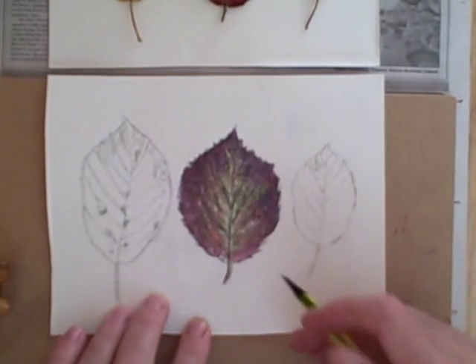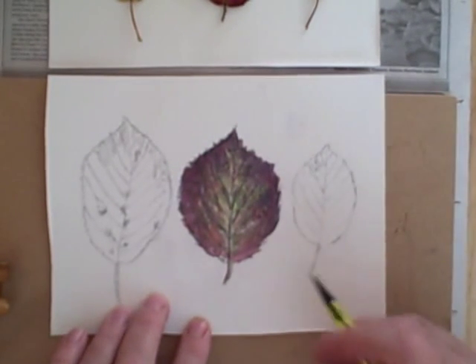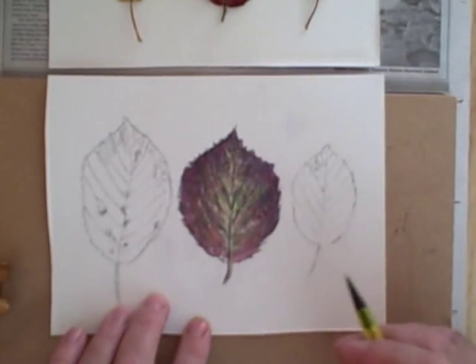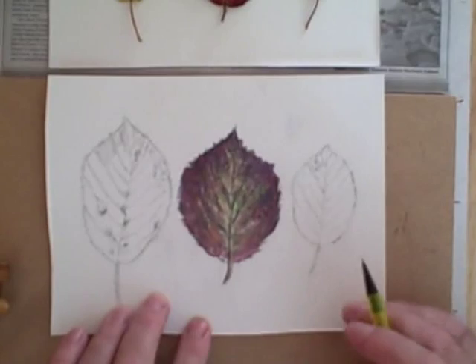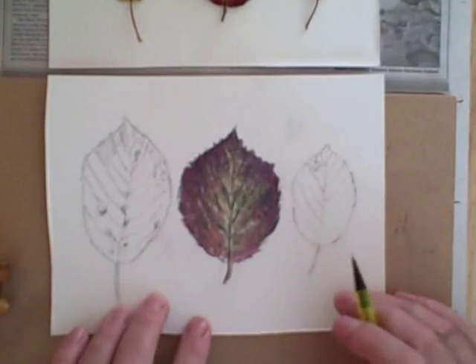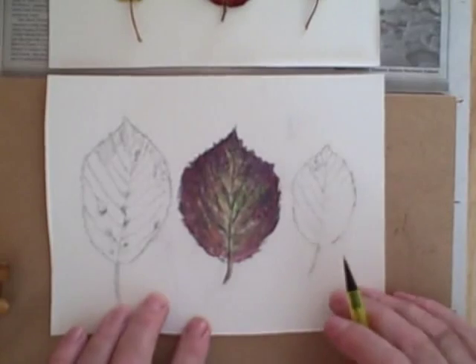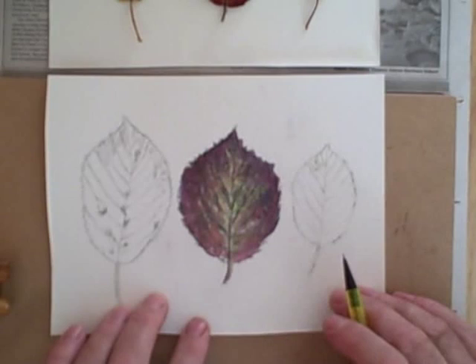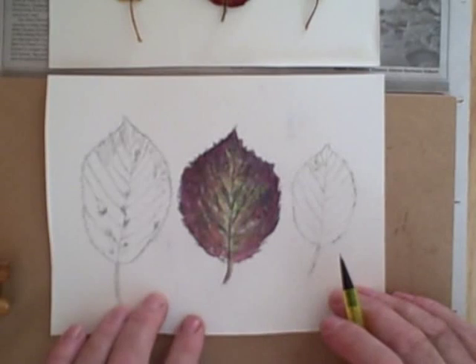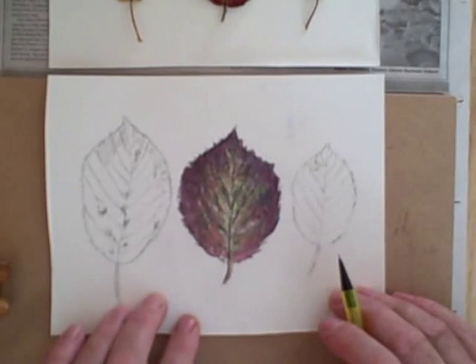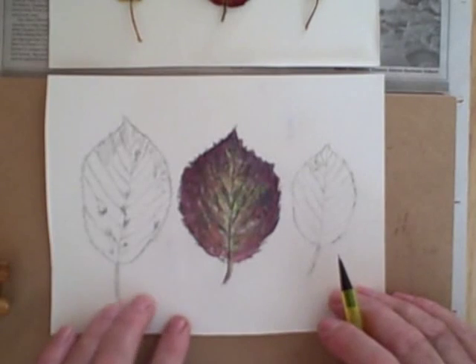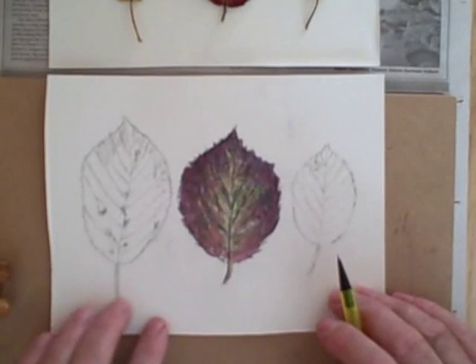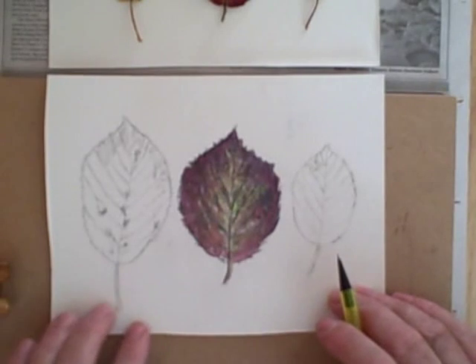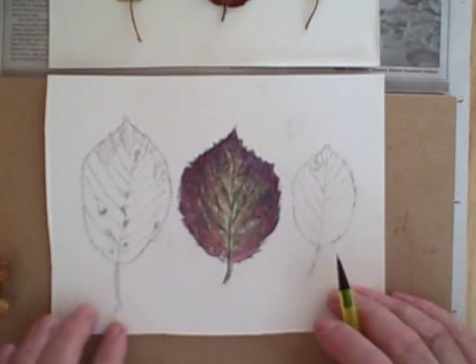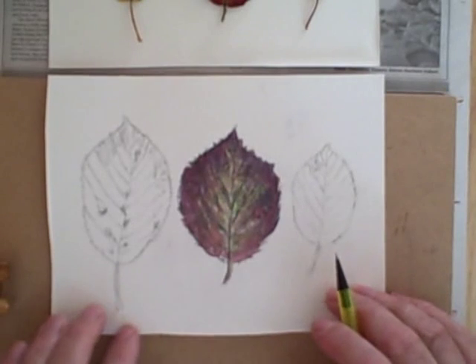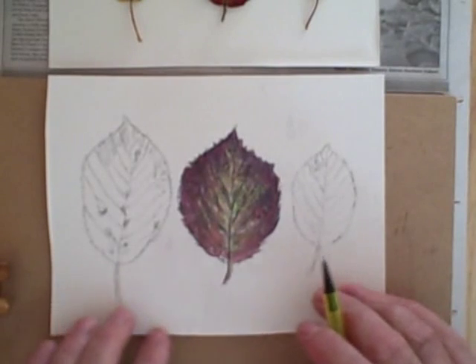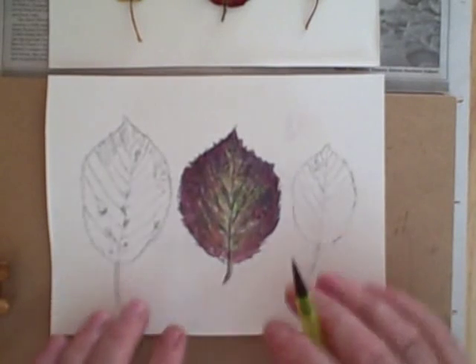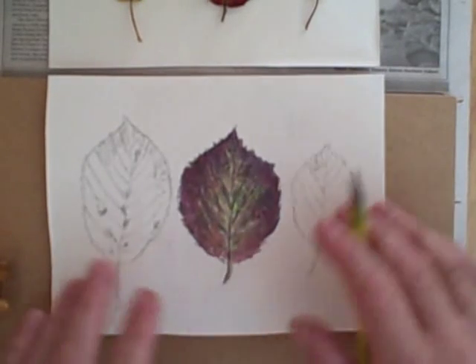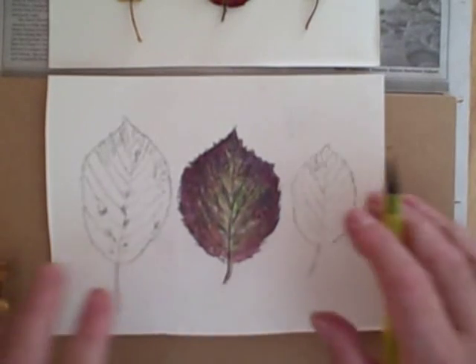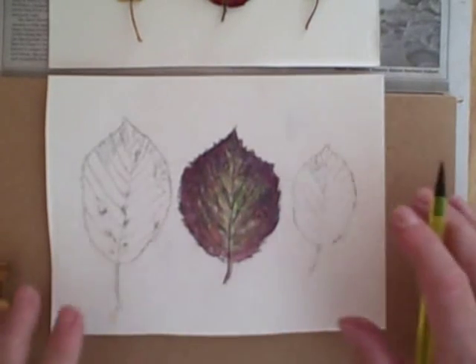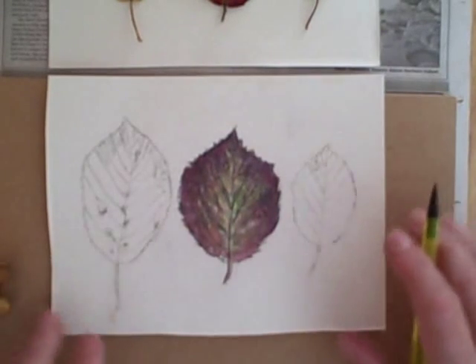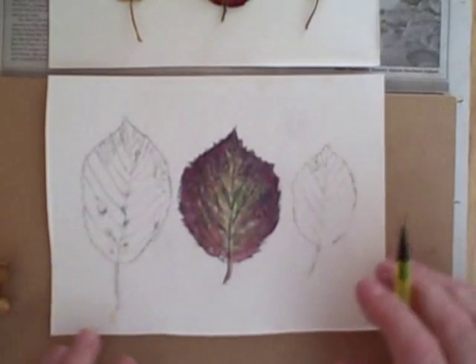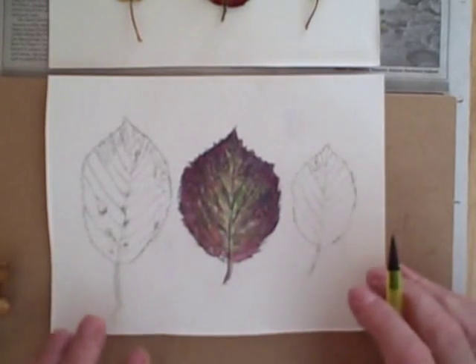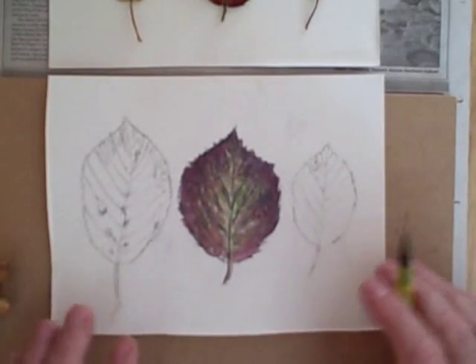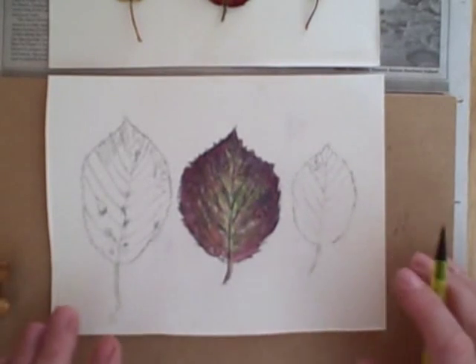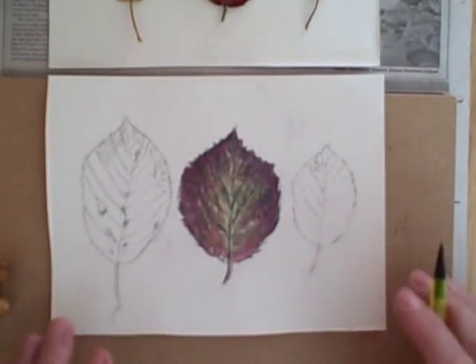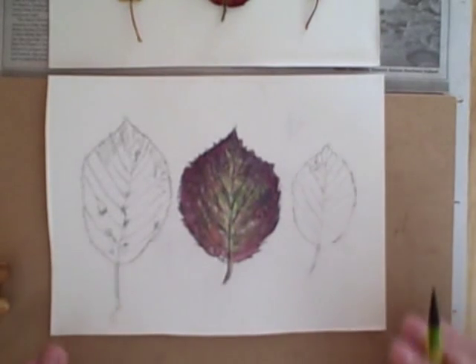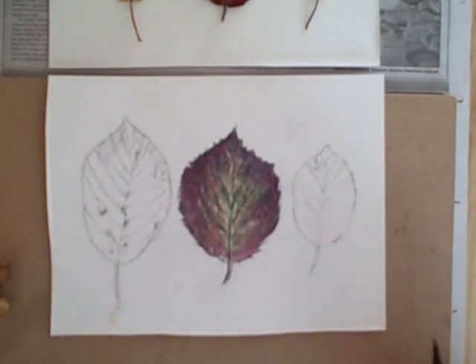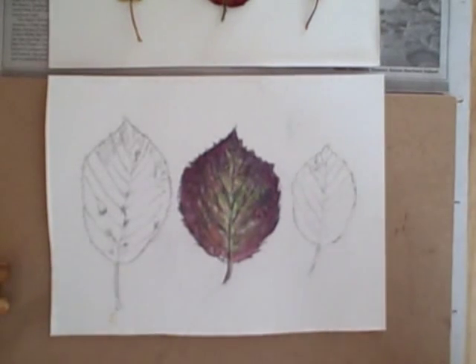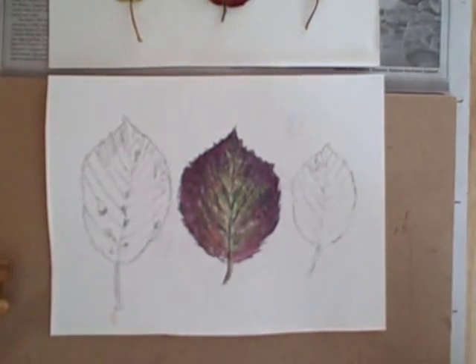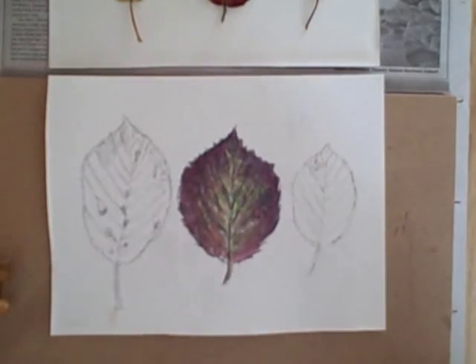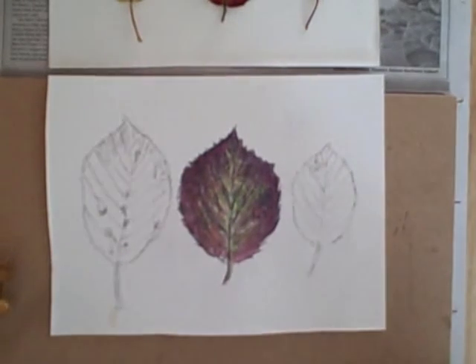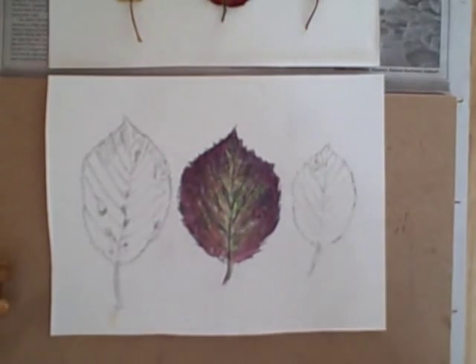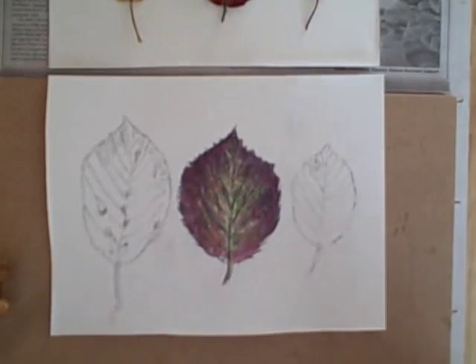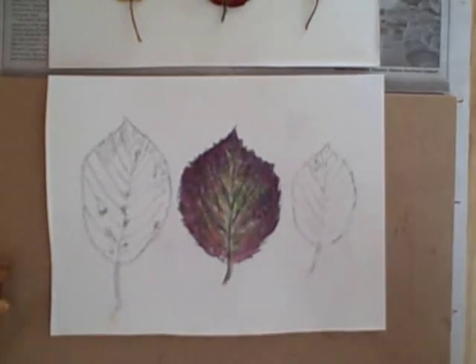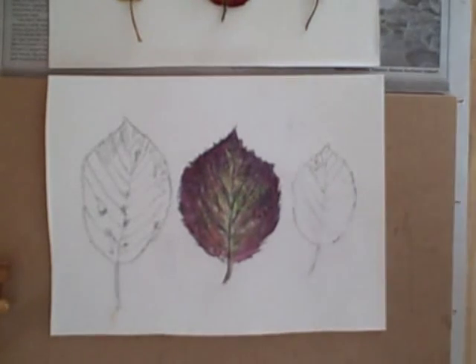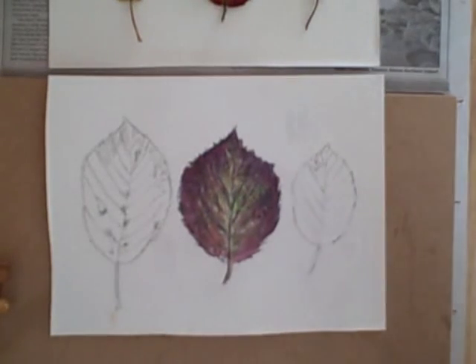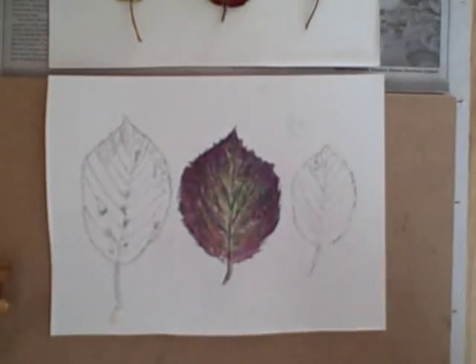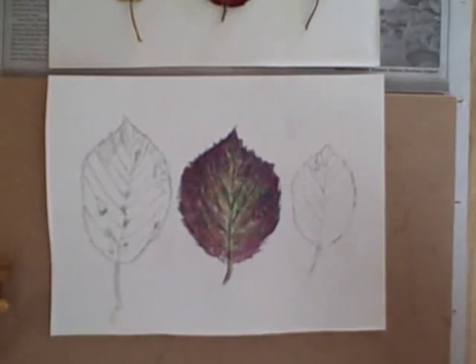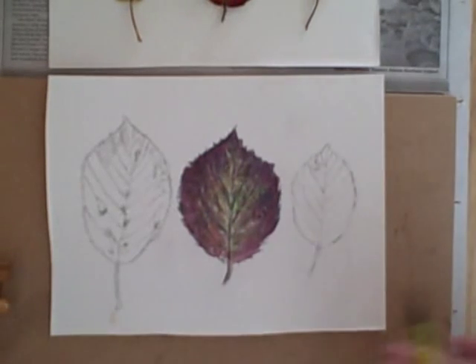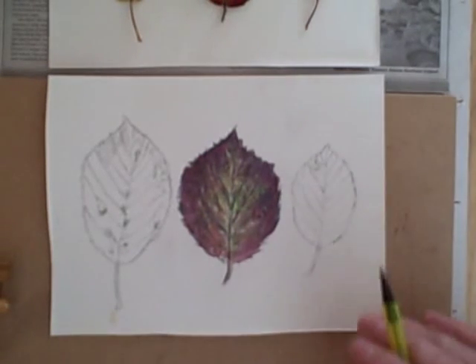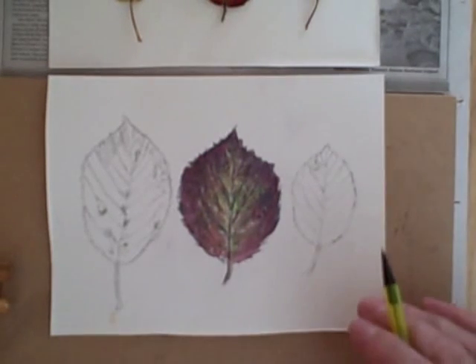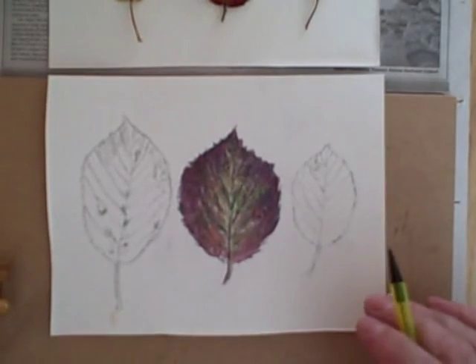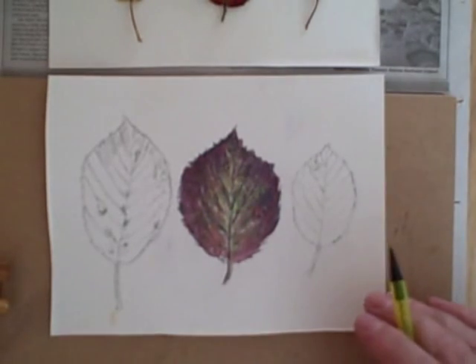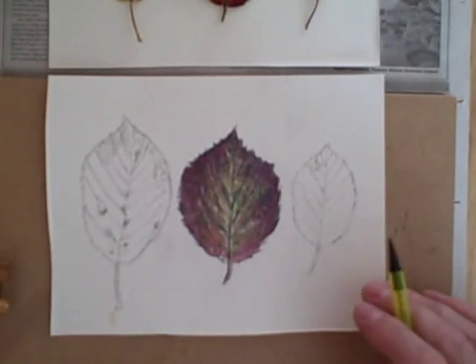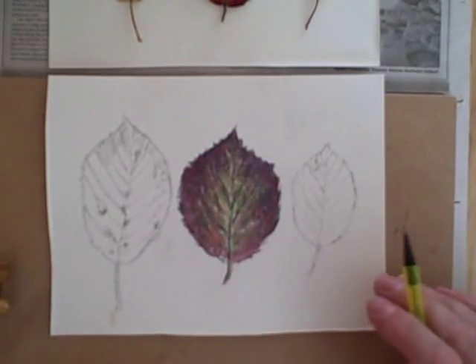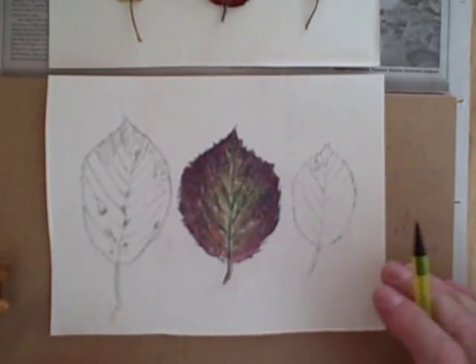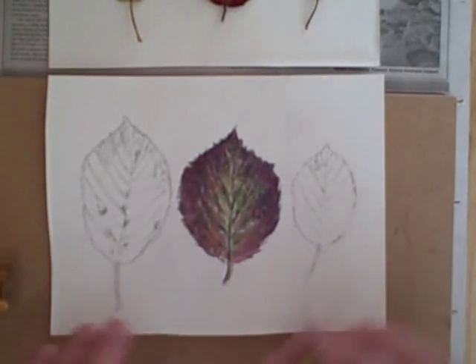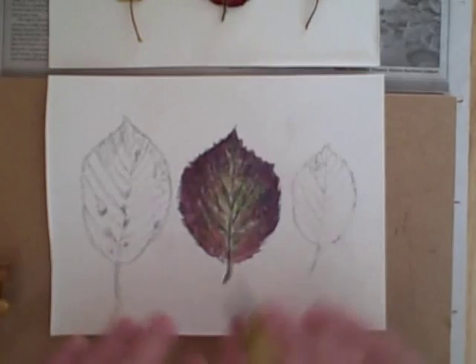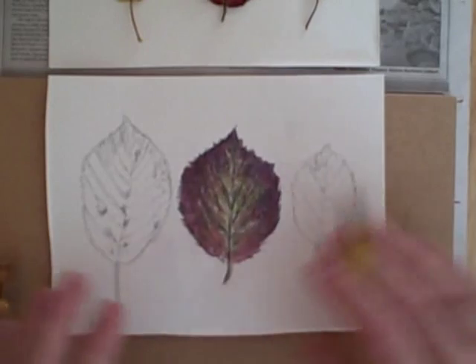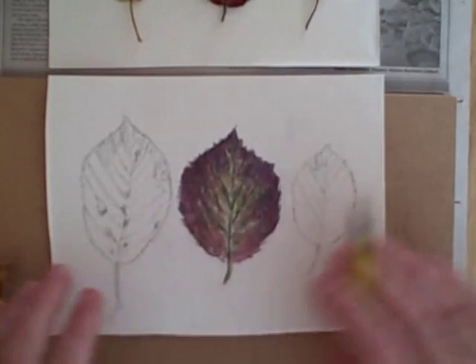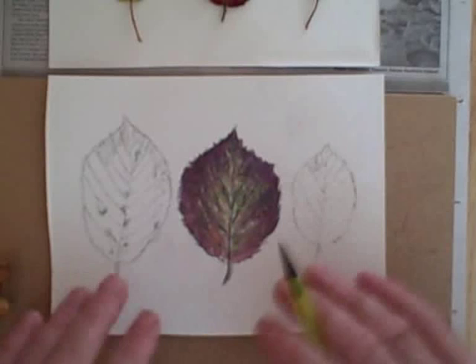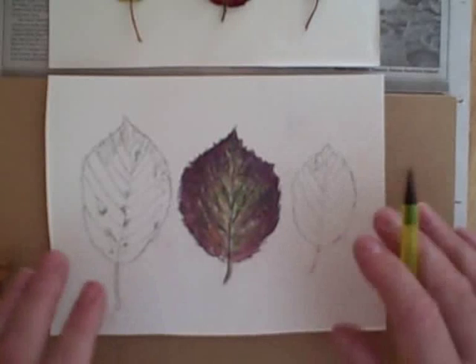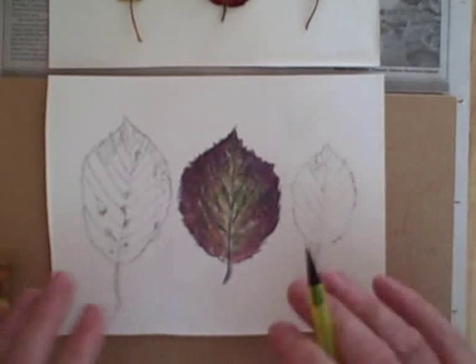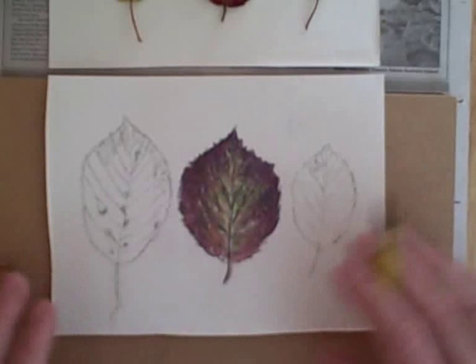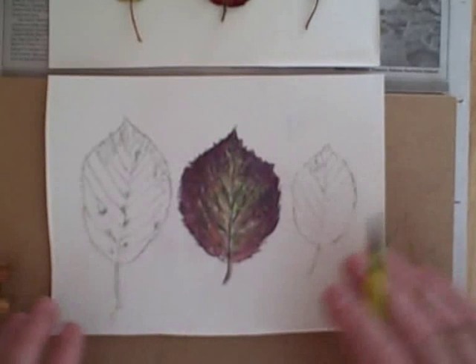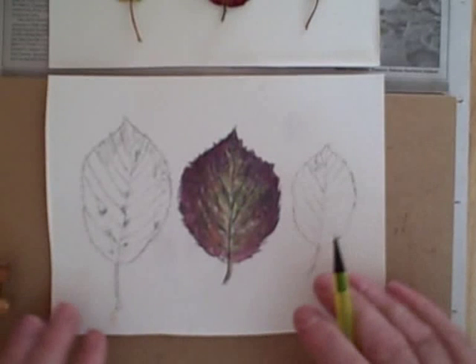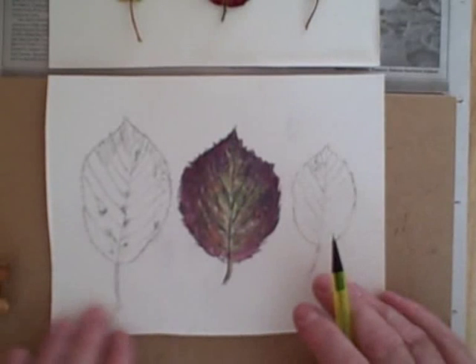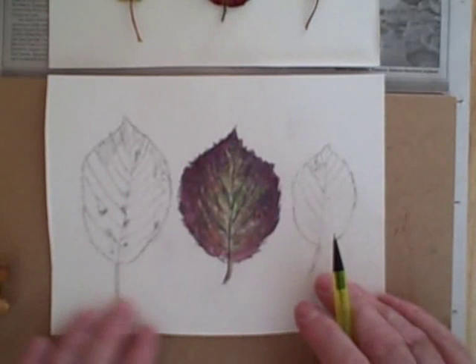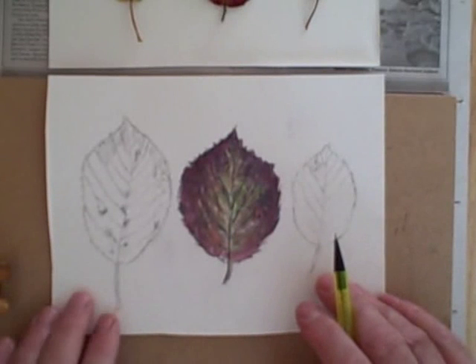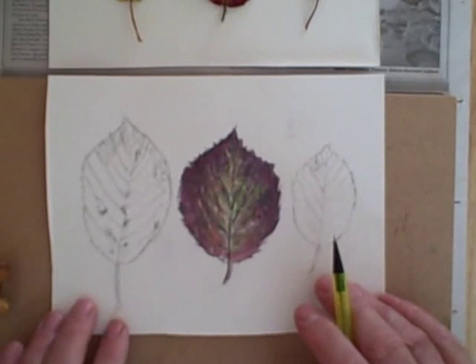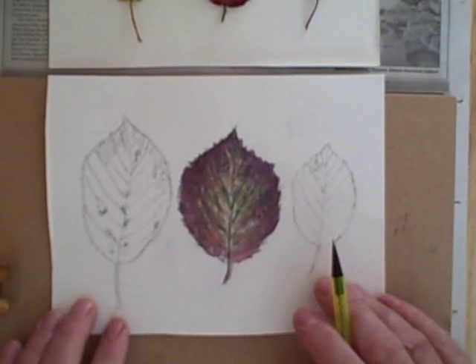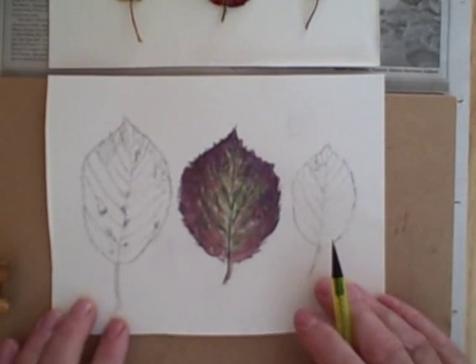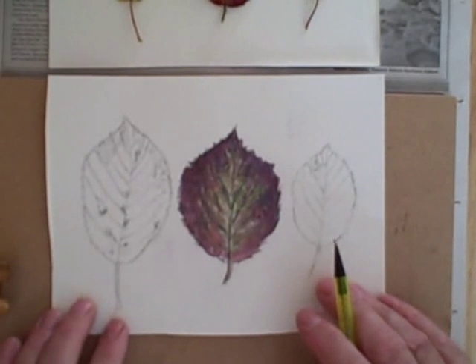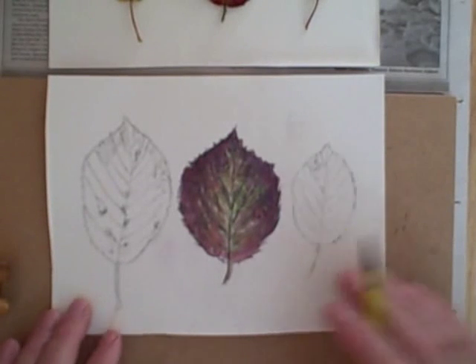I'm going to crack onto the other leaves using the same method, which I won't record in full for the moment. And then we'll look at the finishing off.